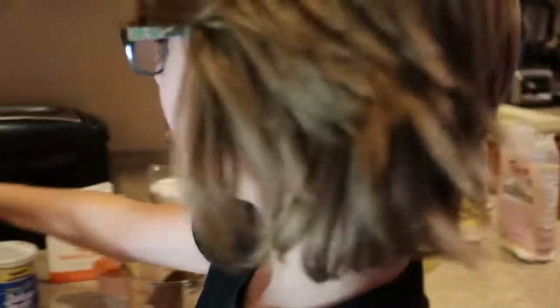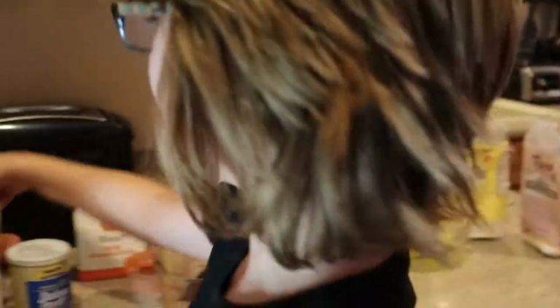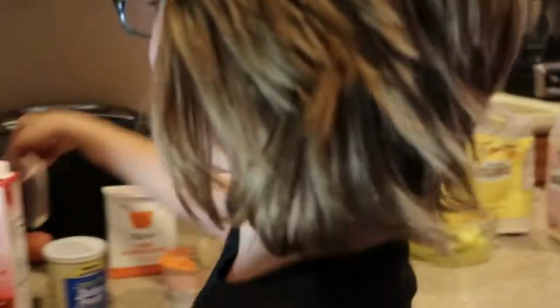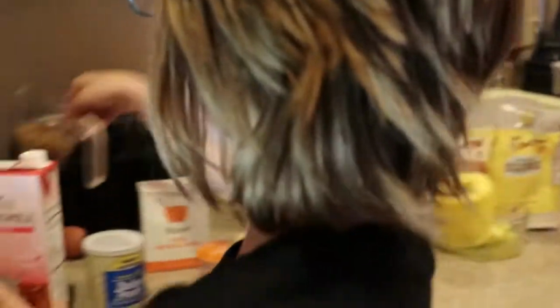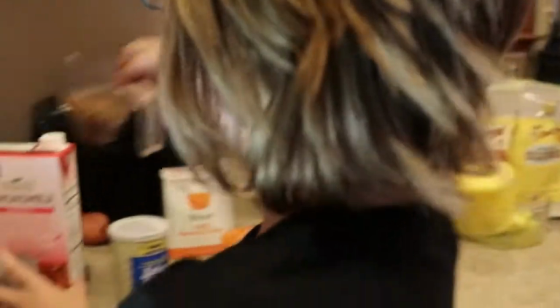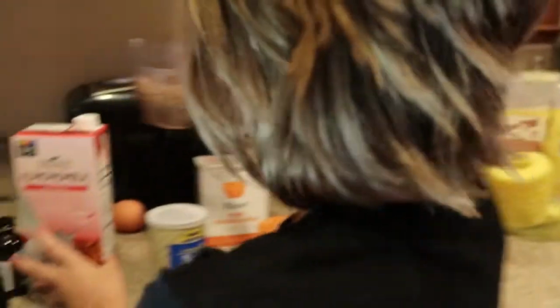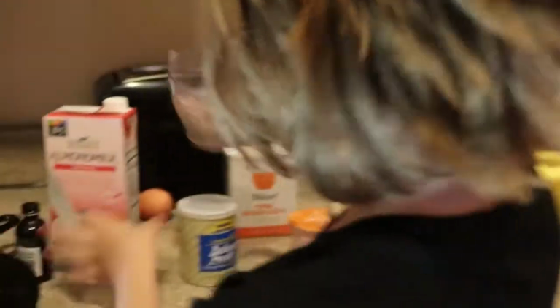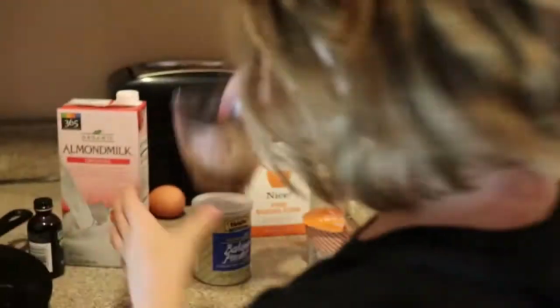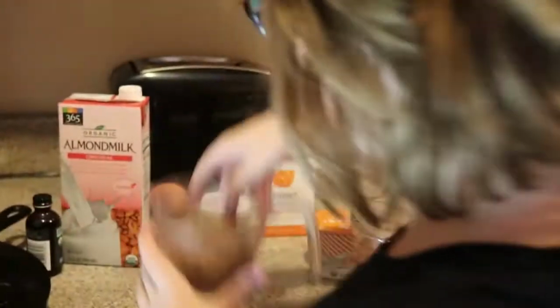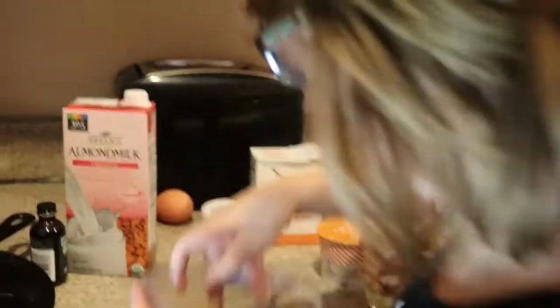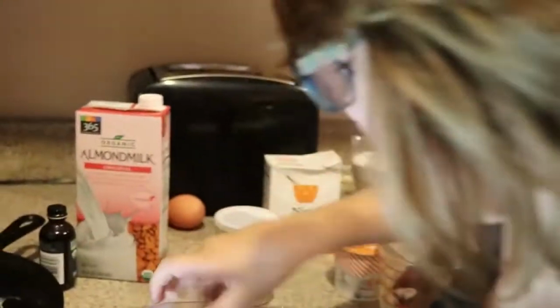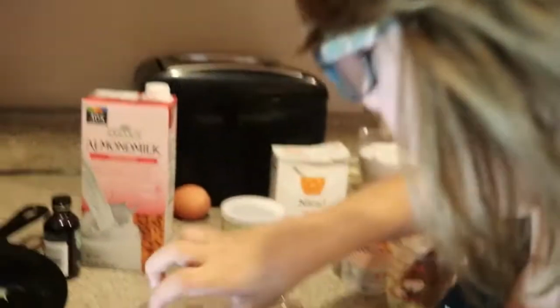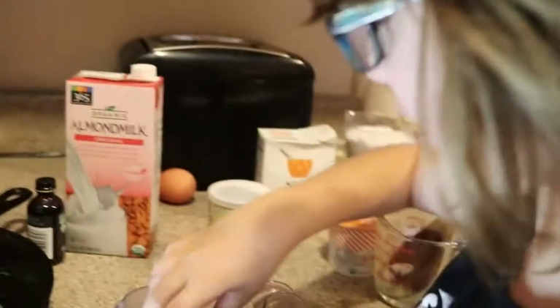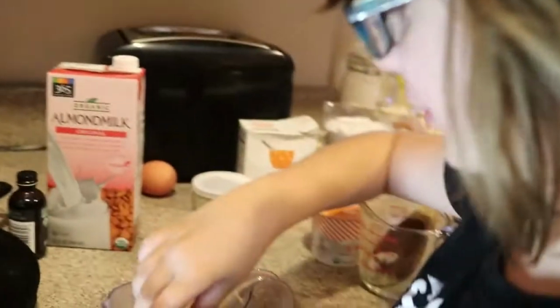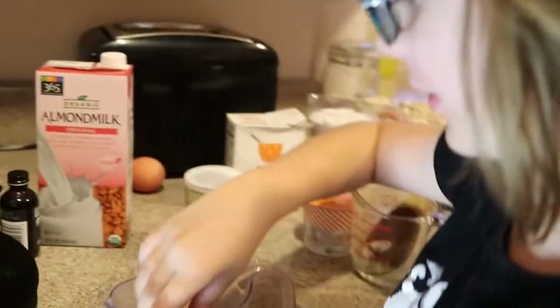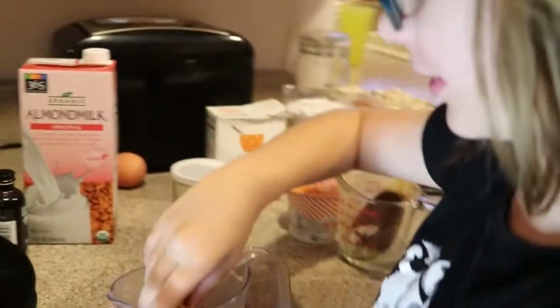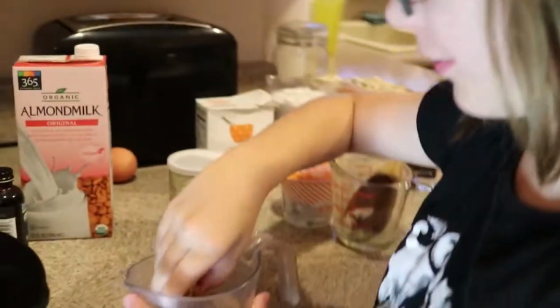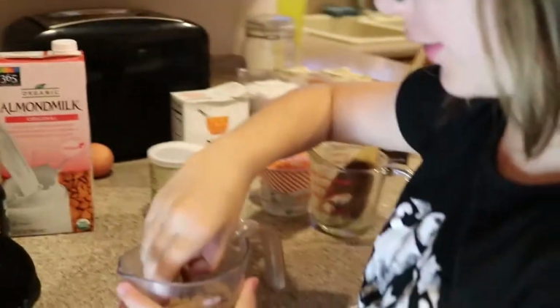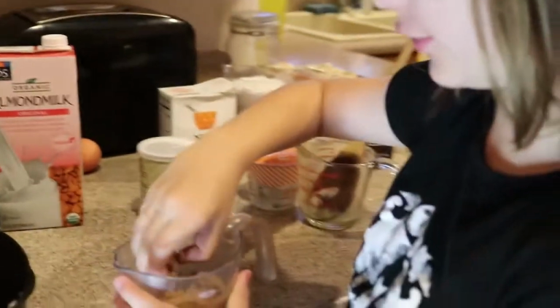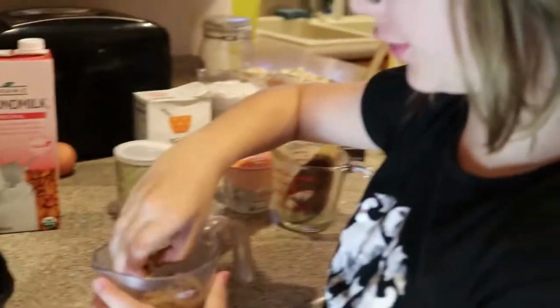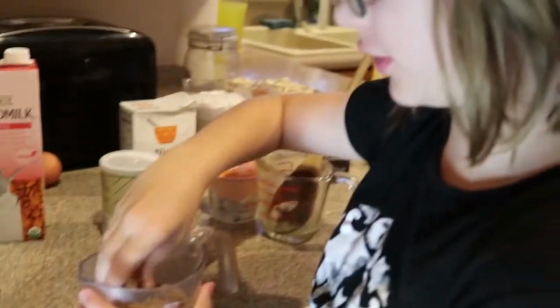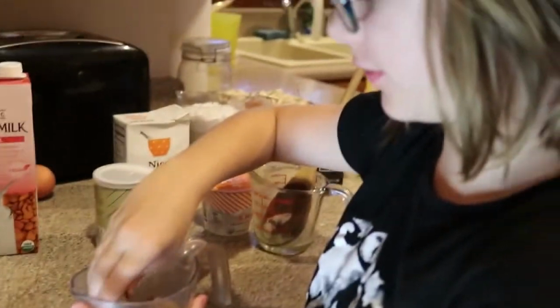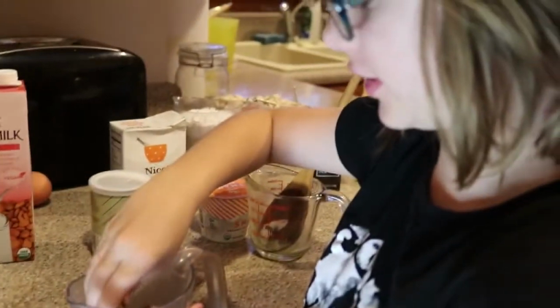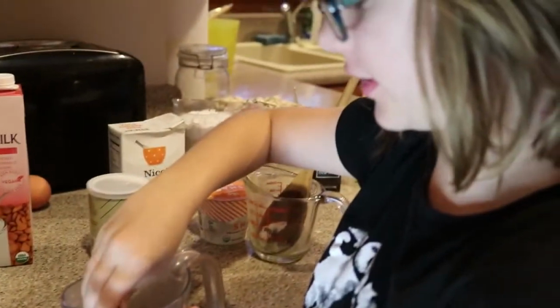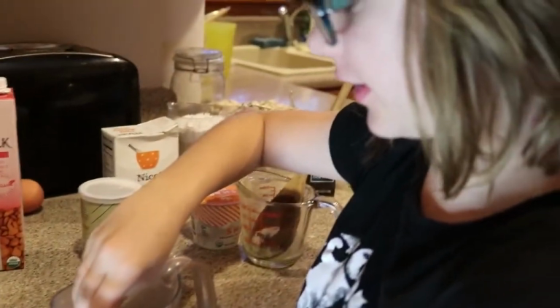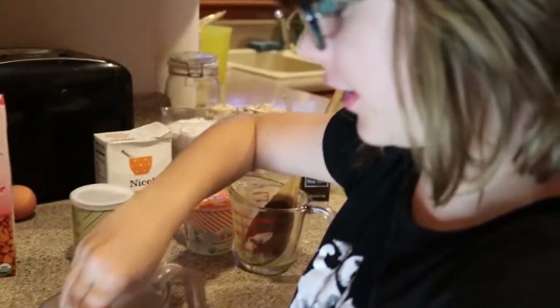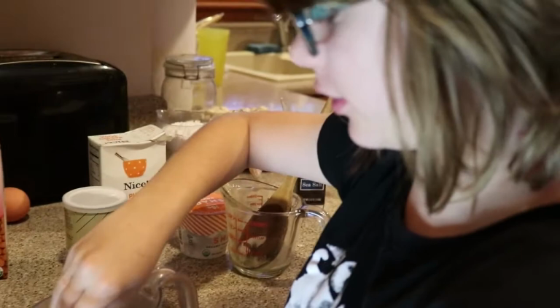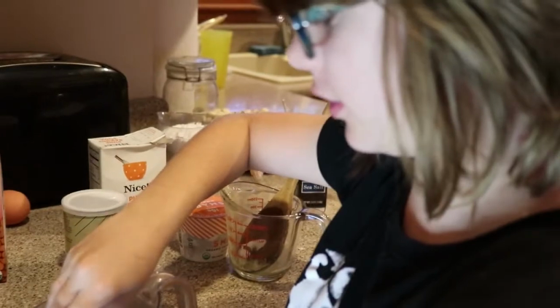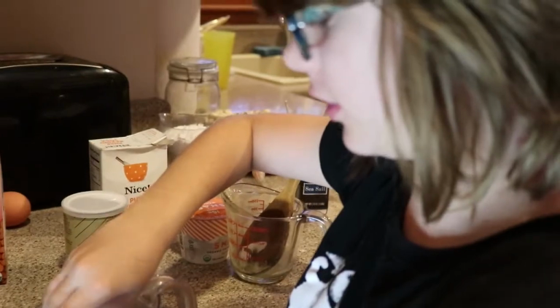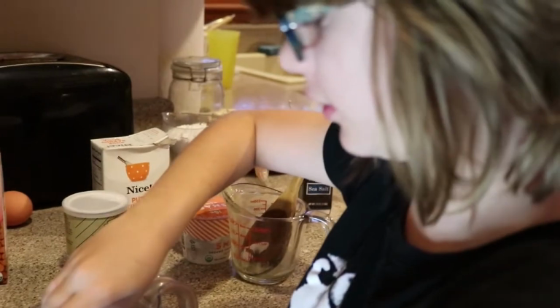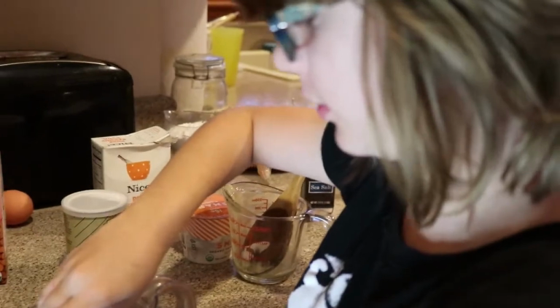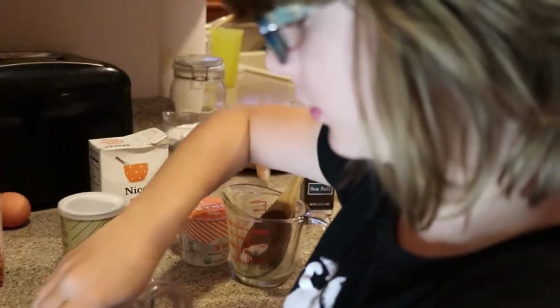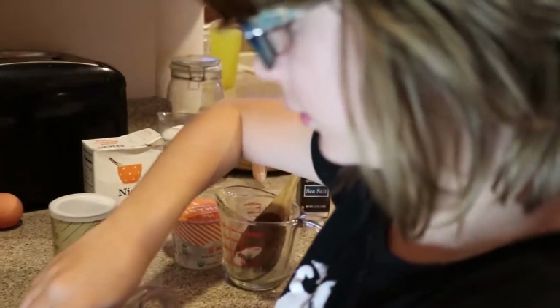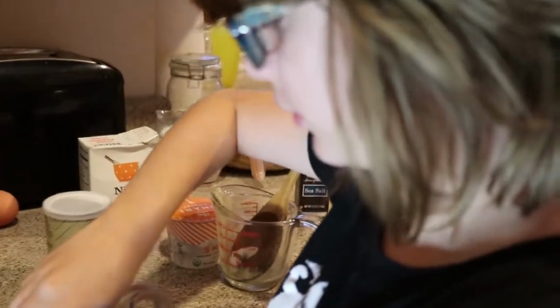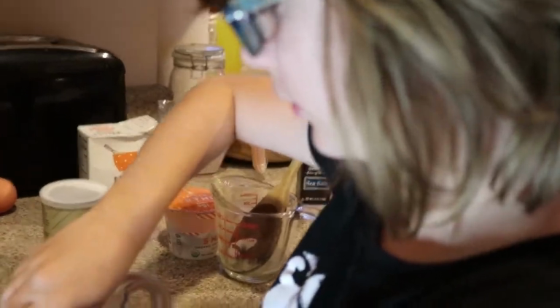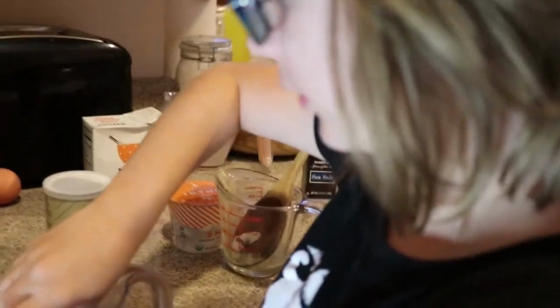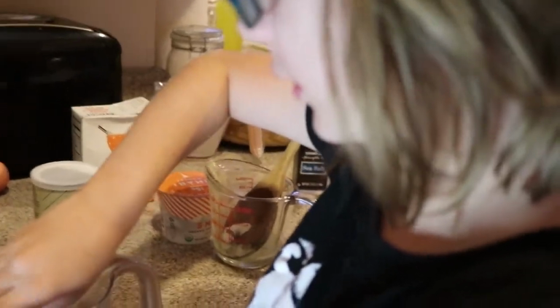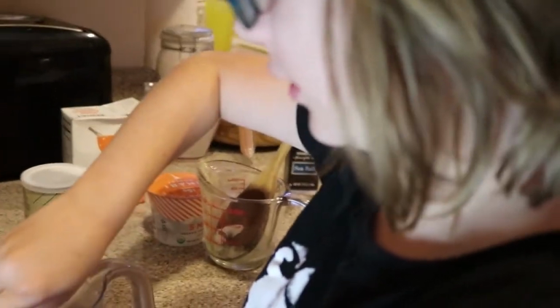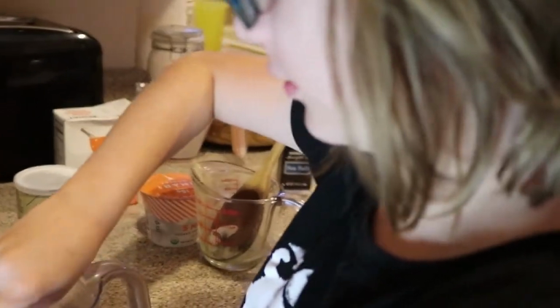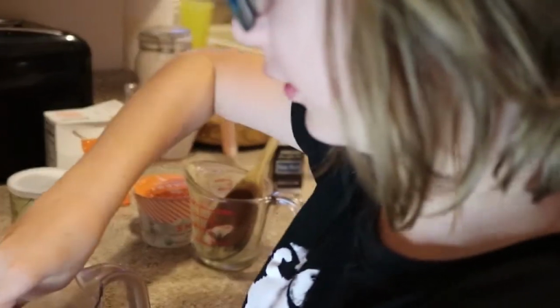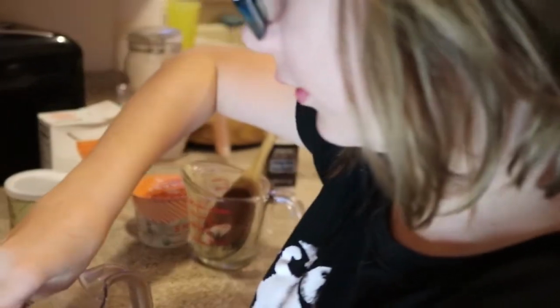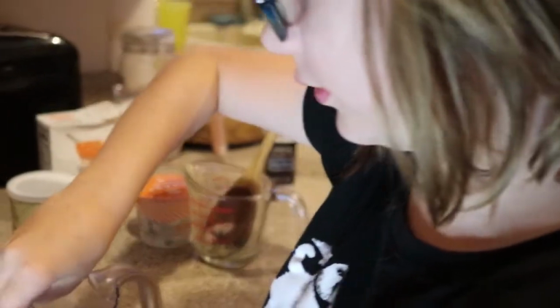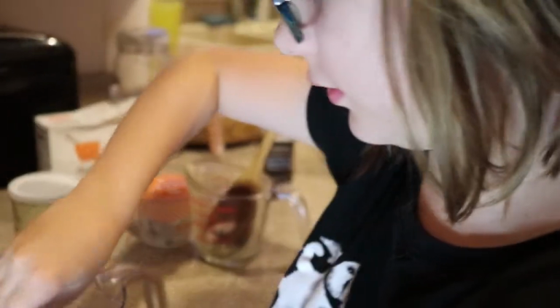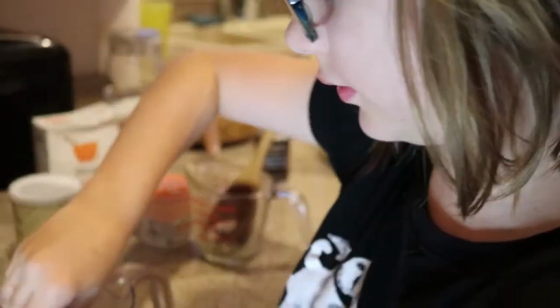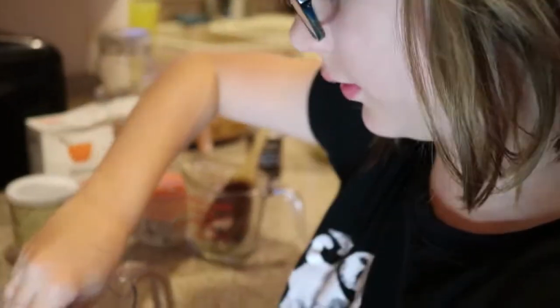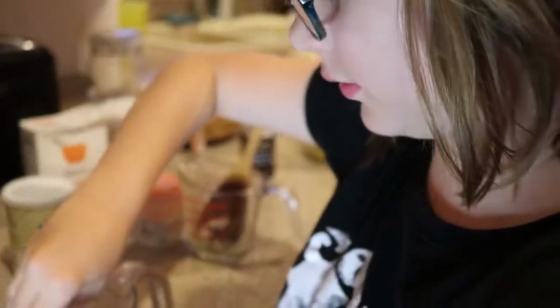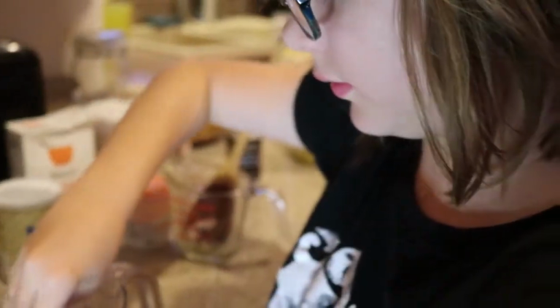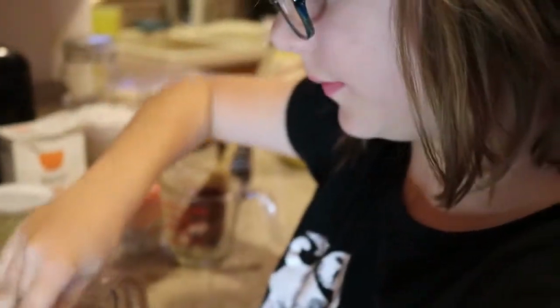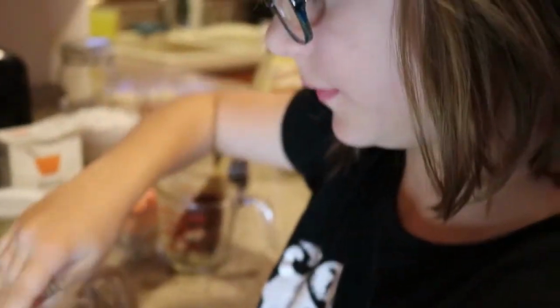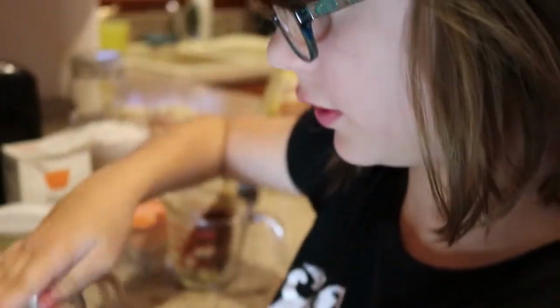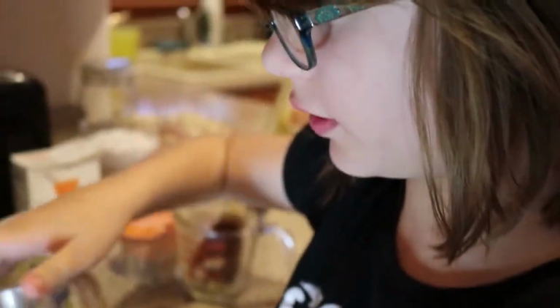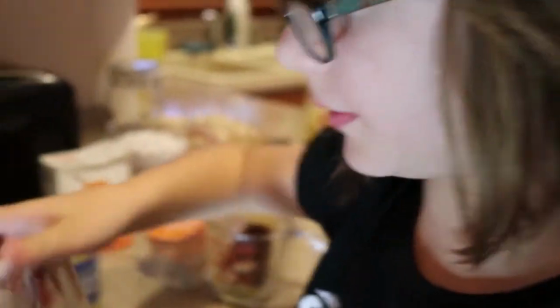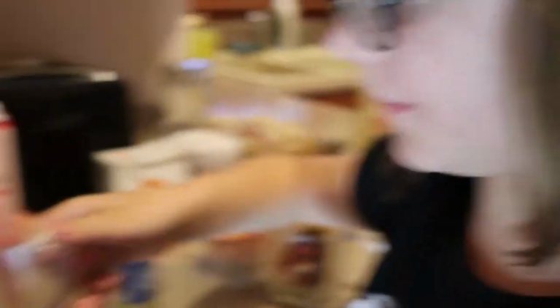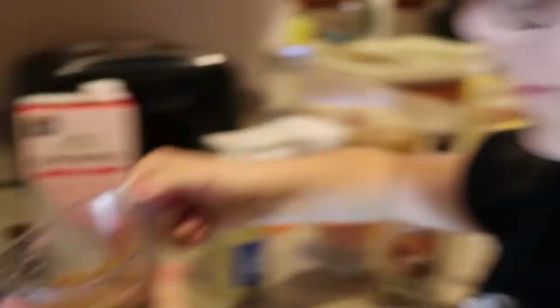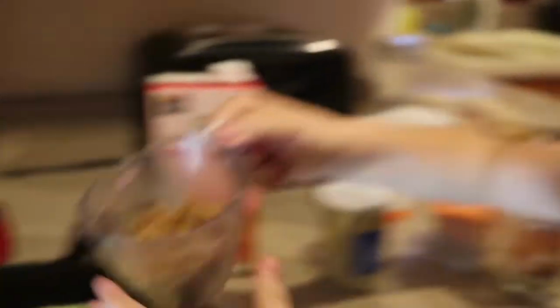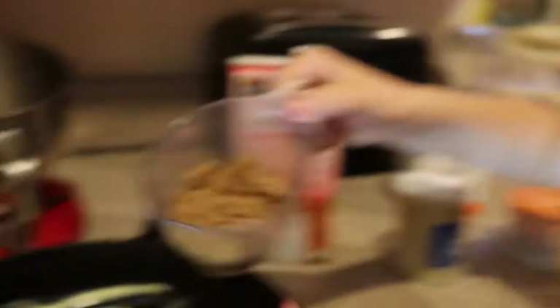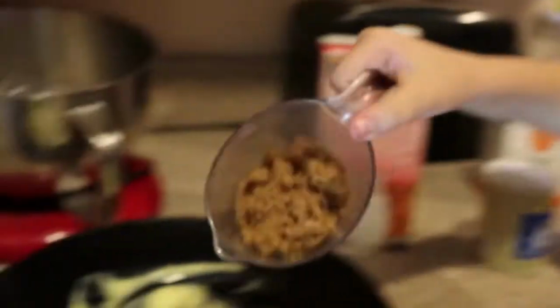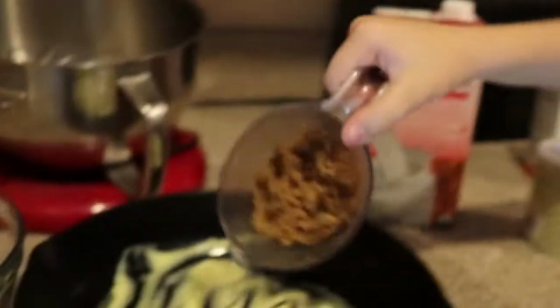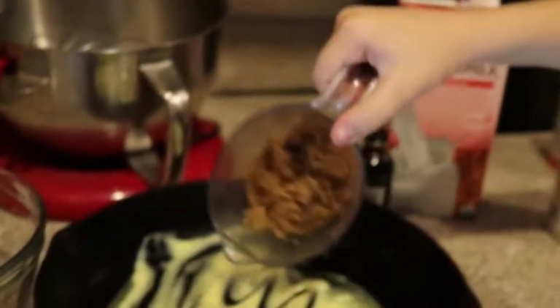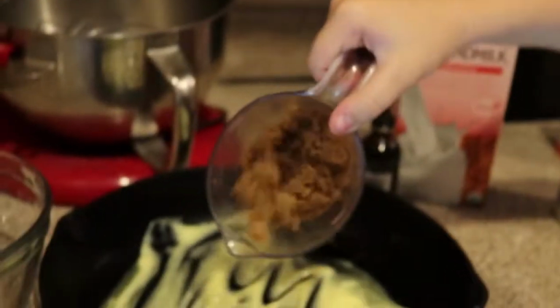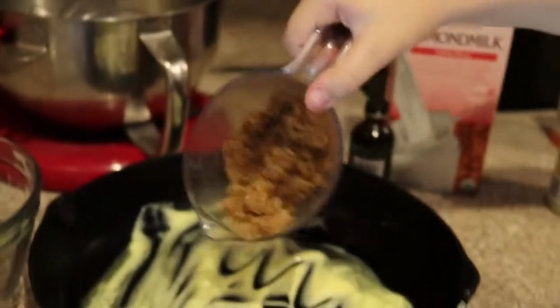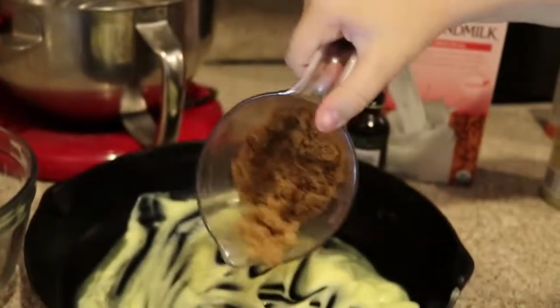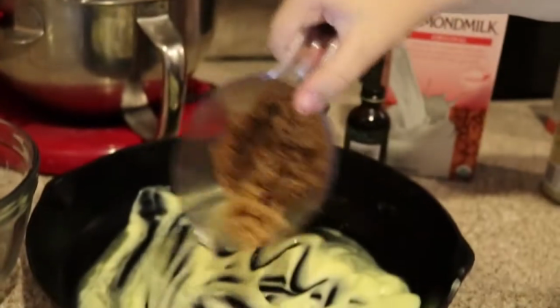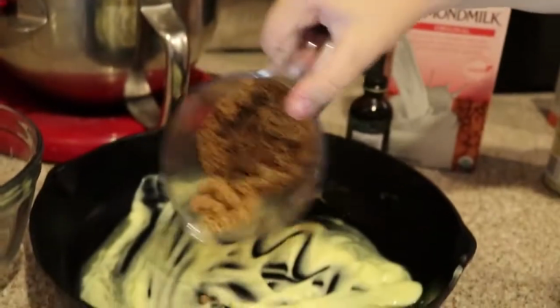We do not dump — we sprinkle the brown sugar, which is slightly hard. That didn't really work out.